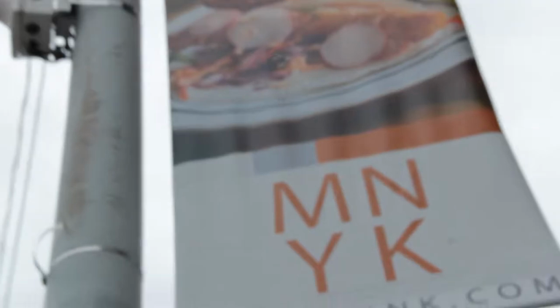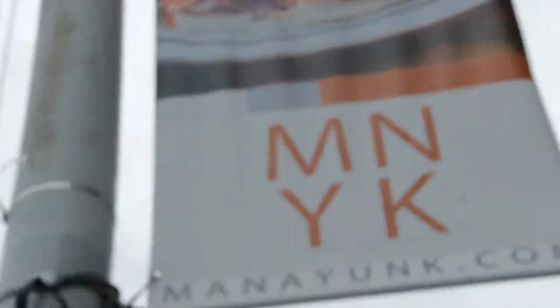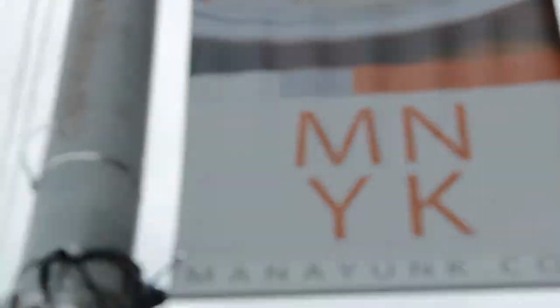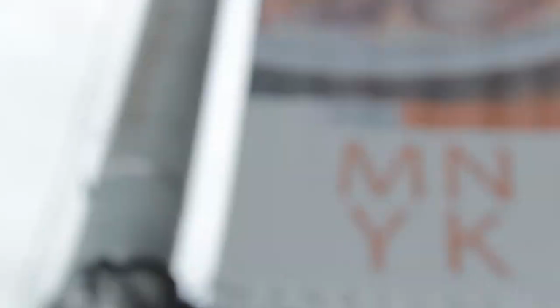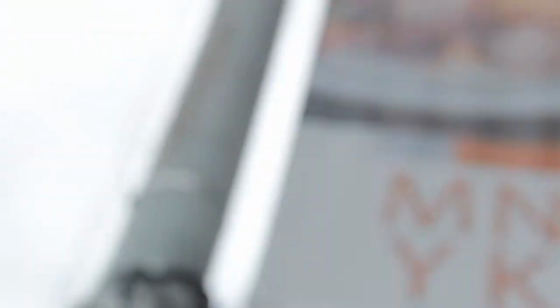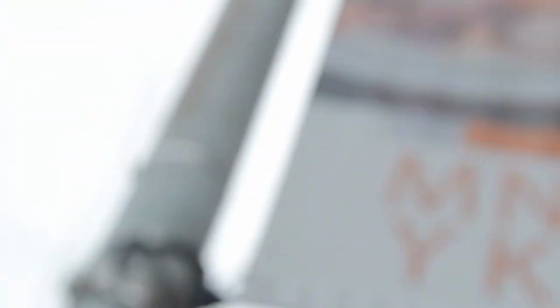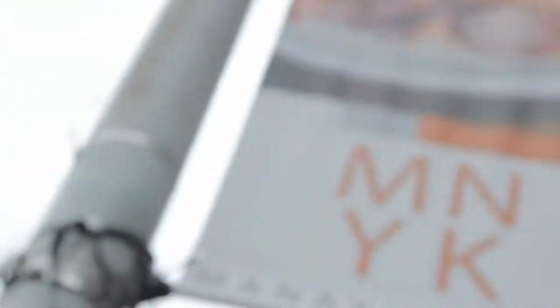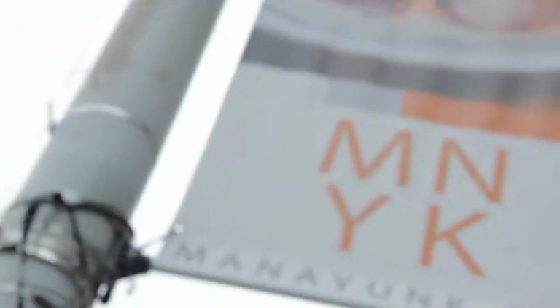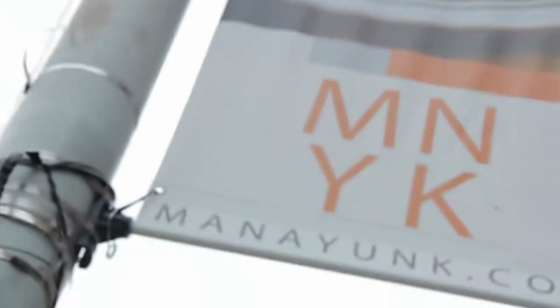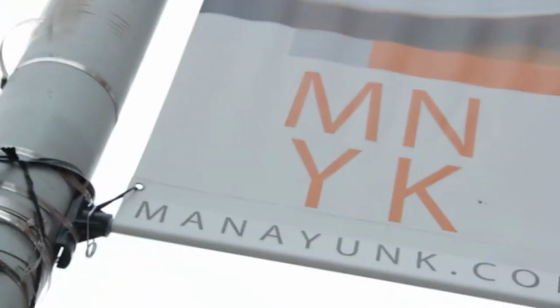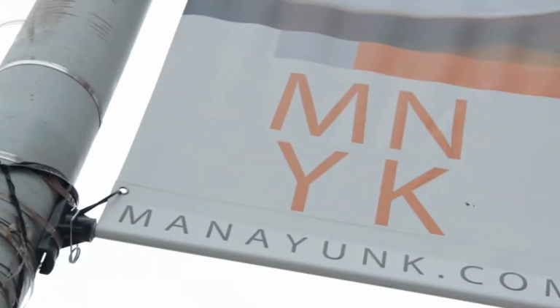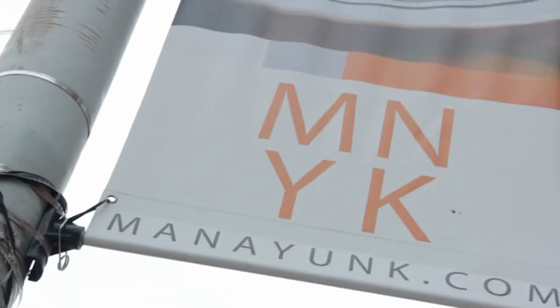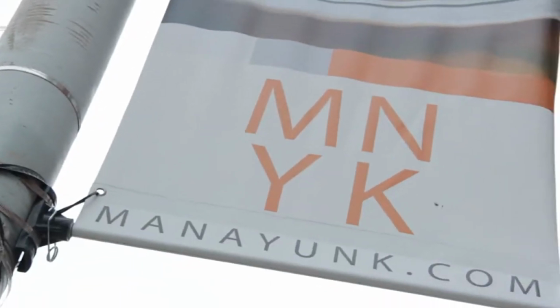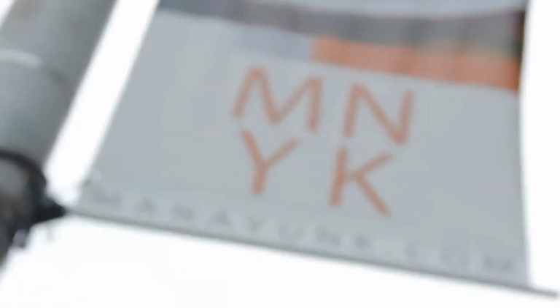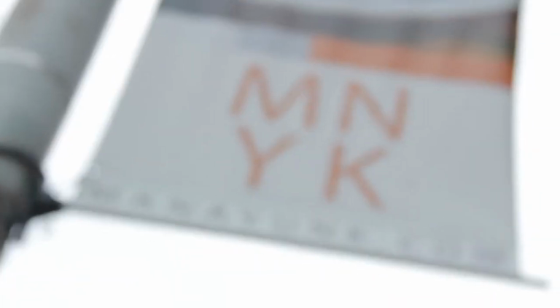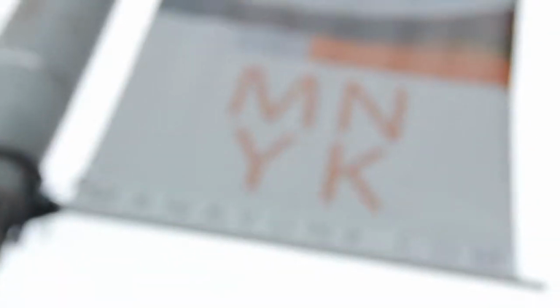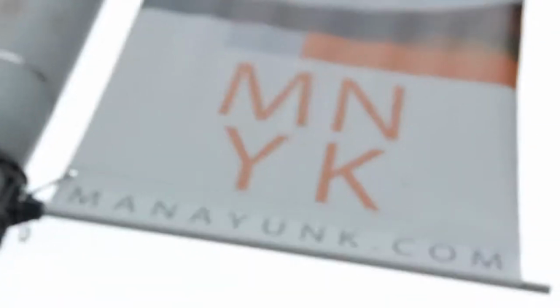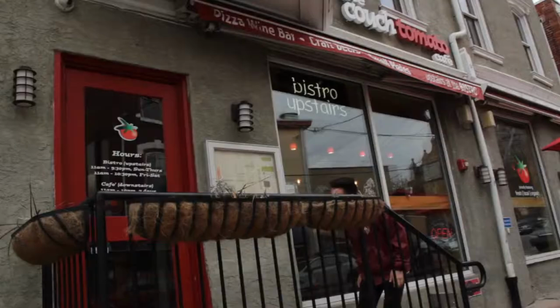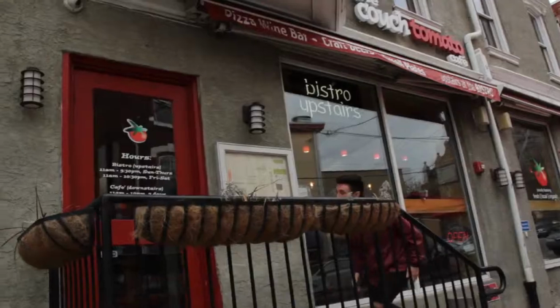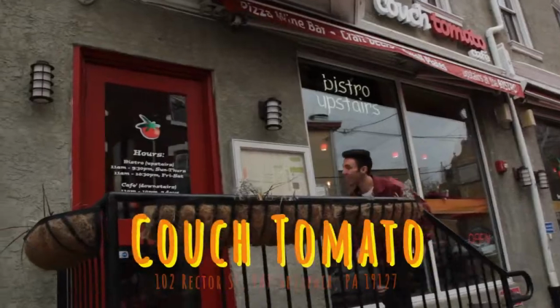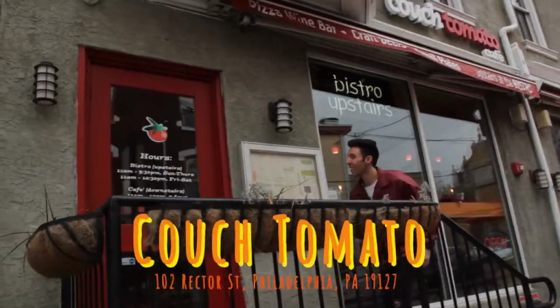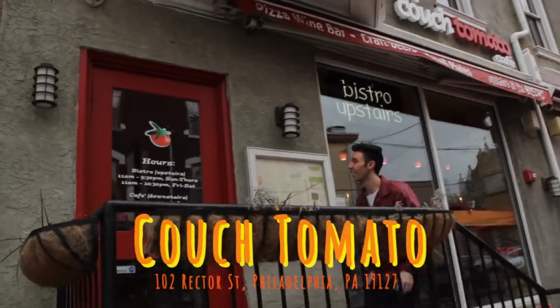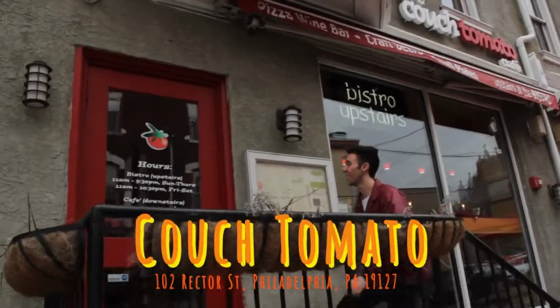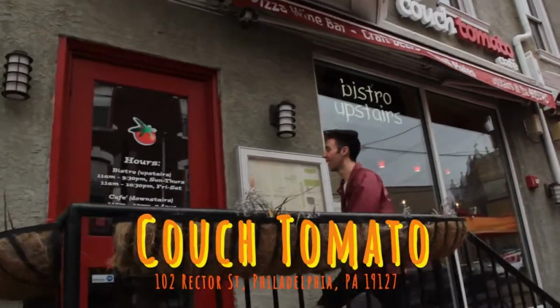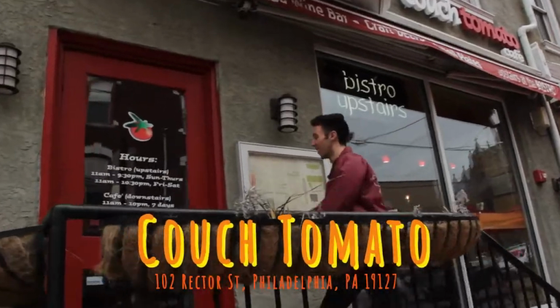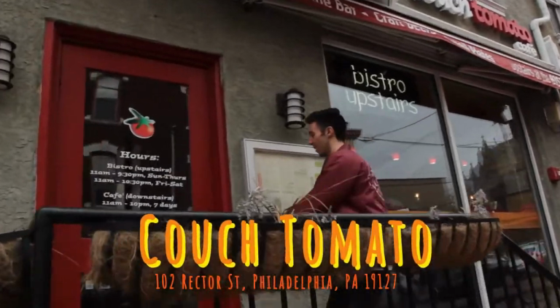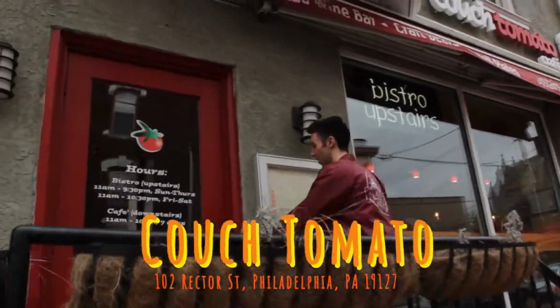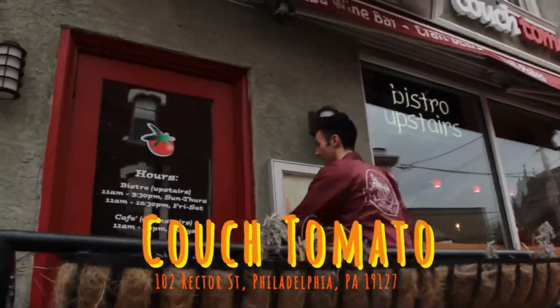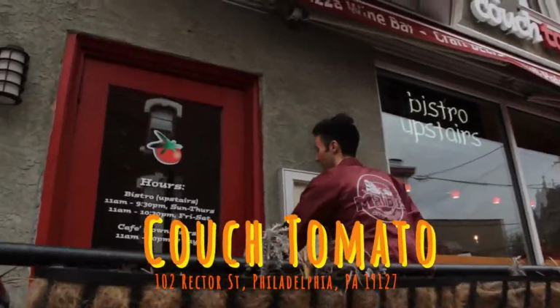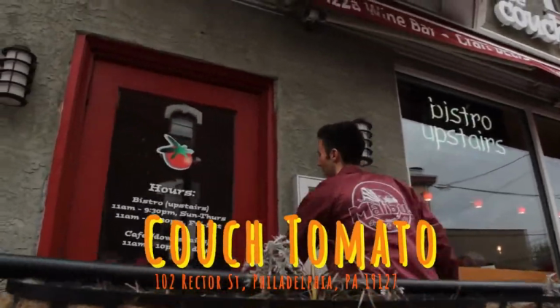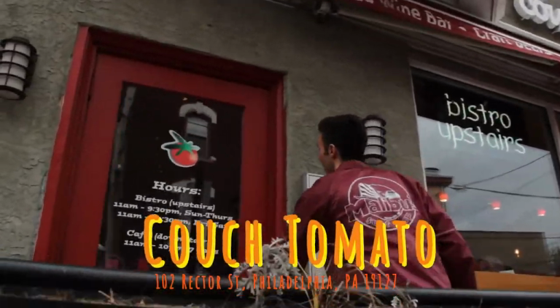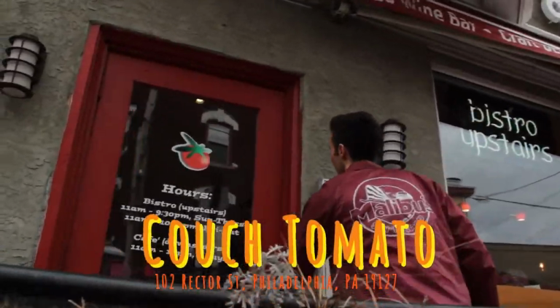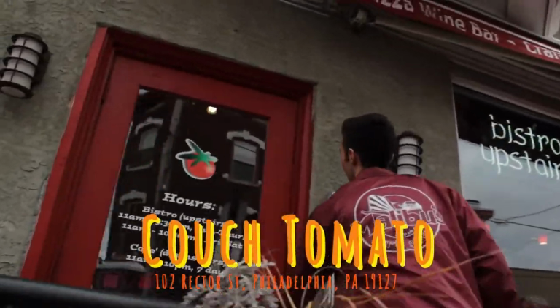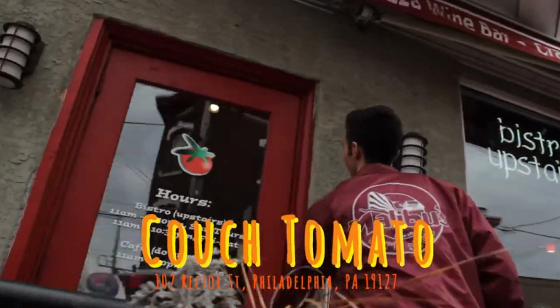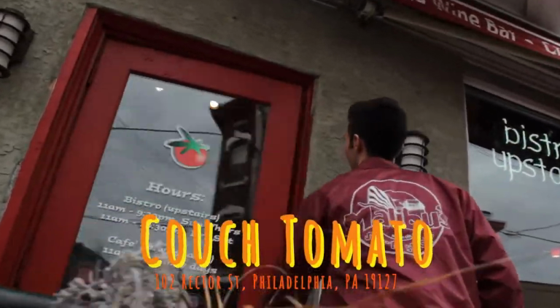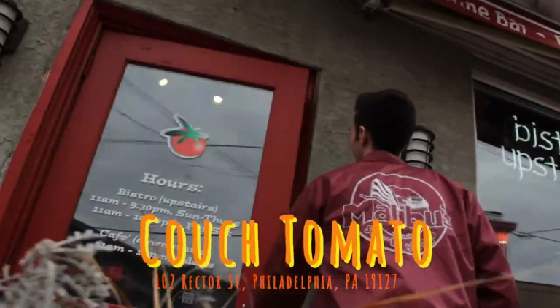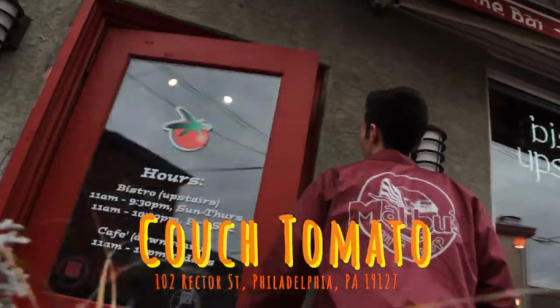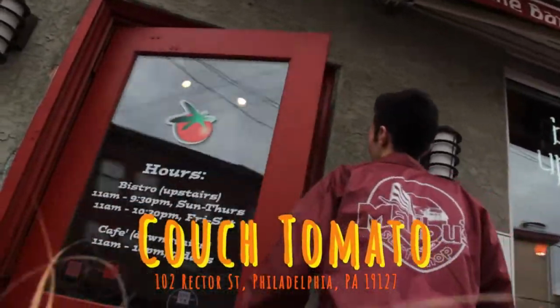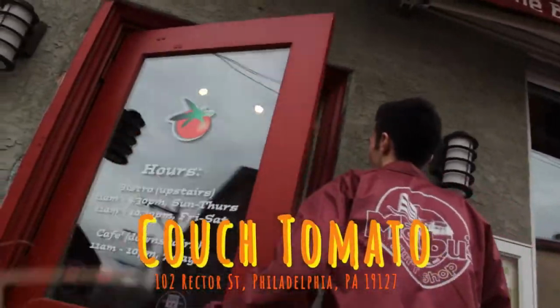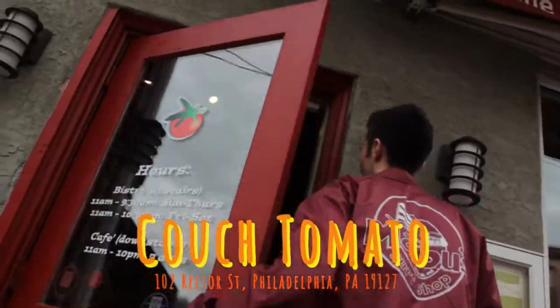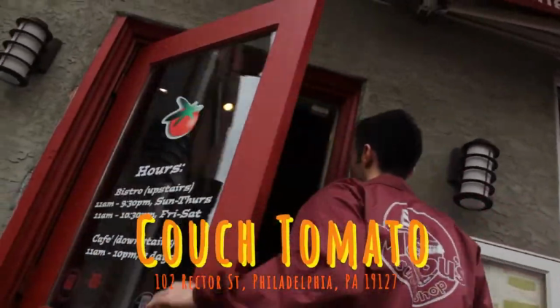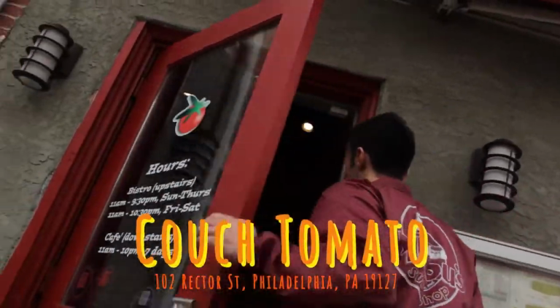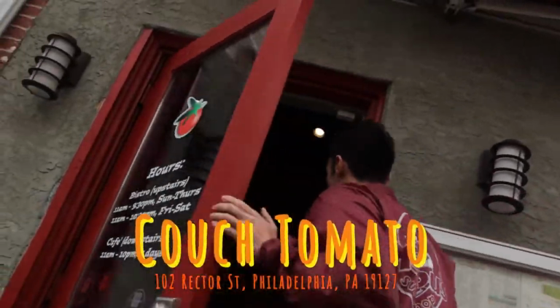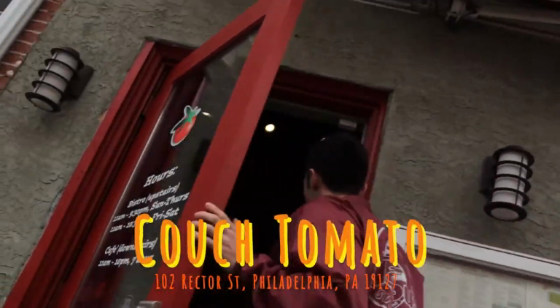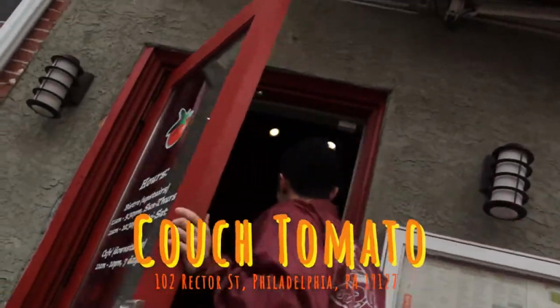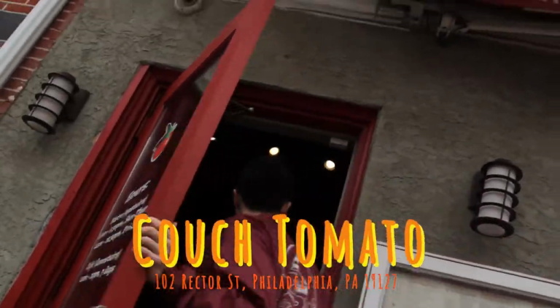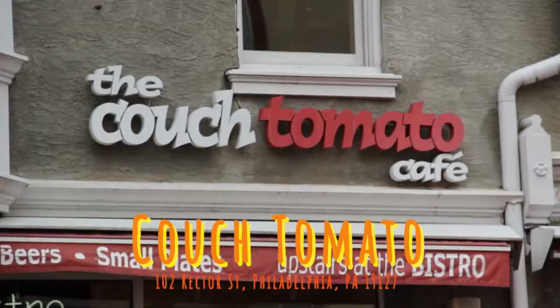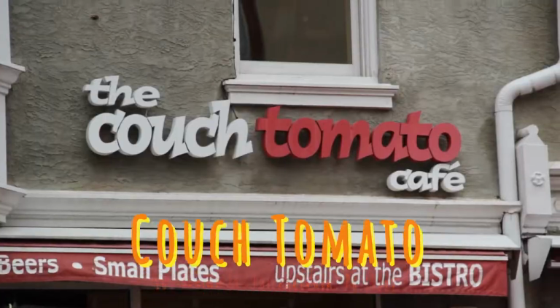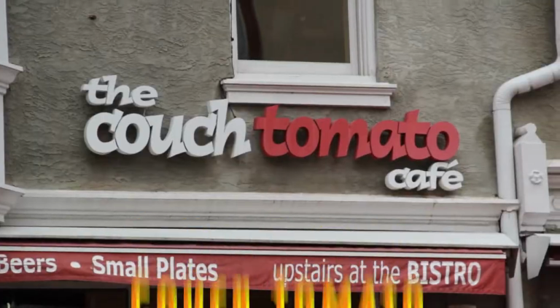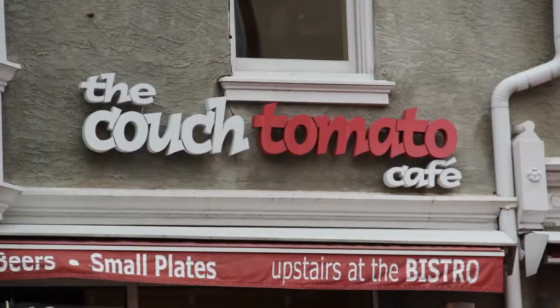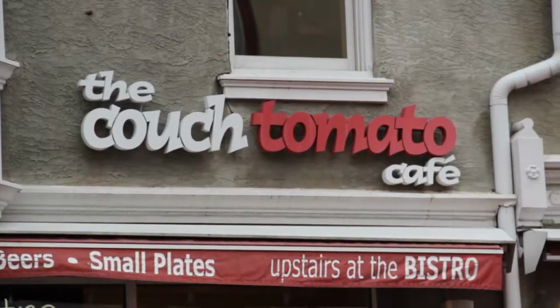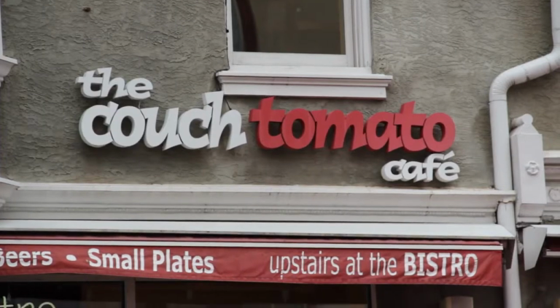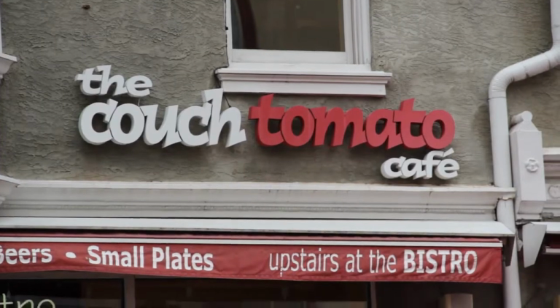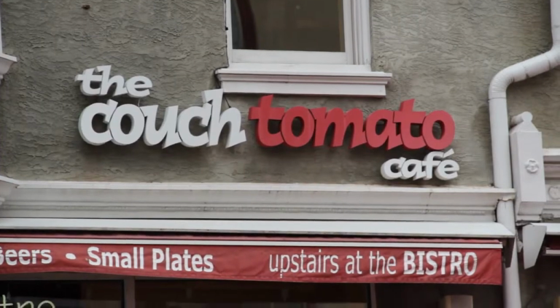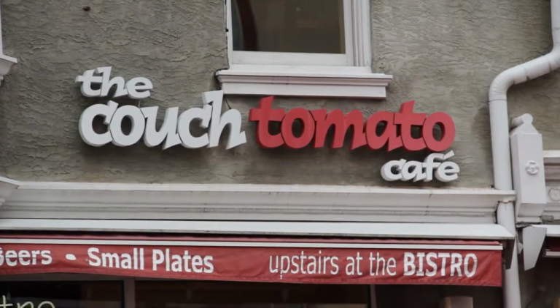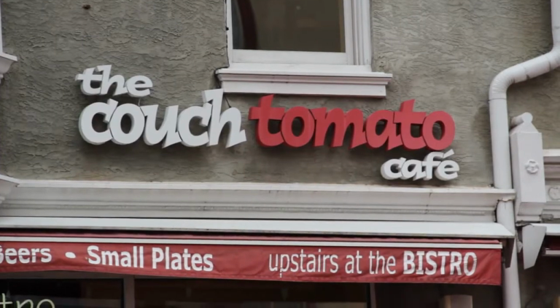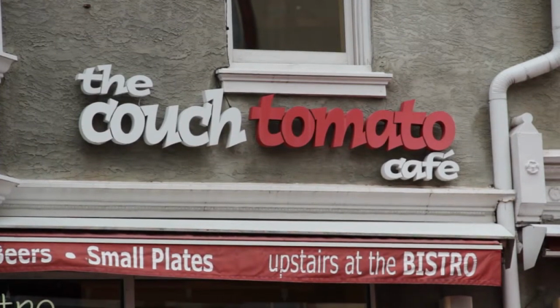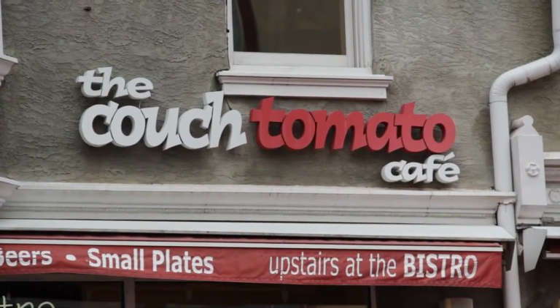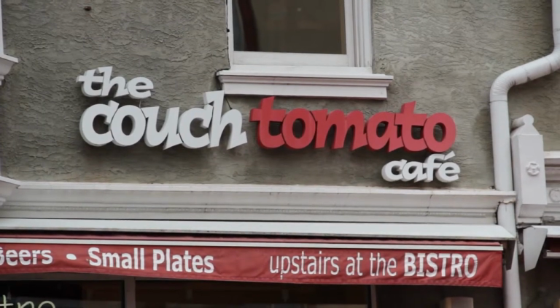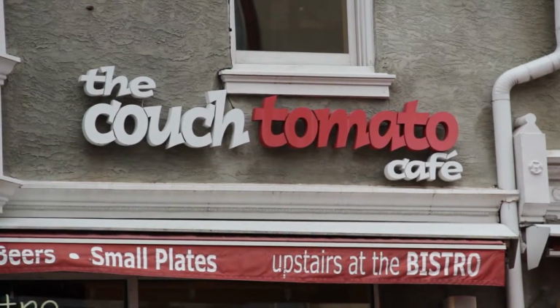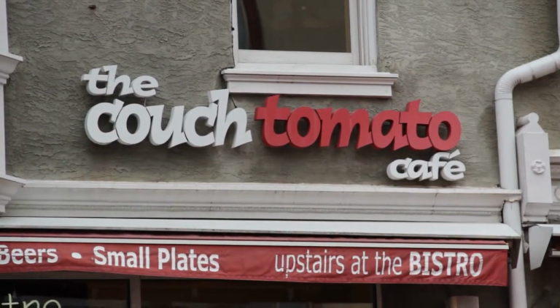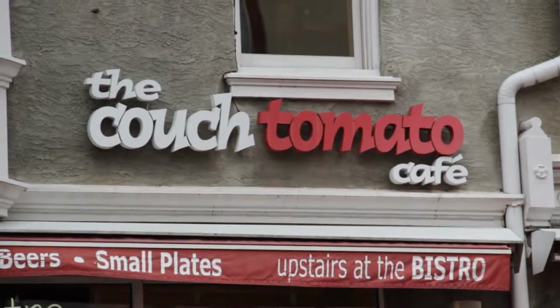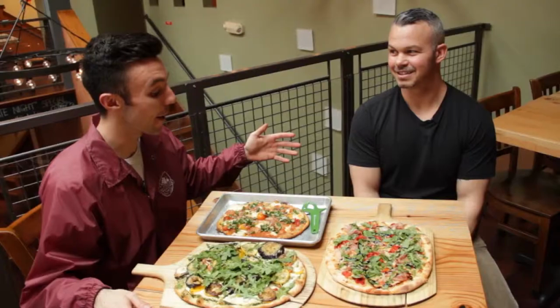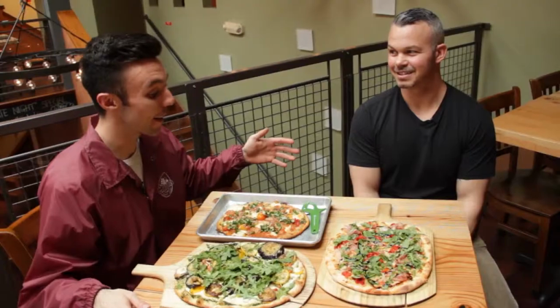Hey, what's up fam? I'm L.A. from 96.5 TDY here at the Couch Tomato right off Main Street in Manayunk with Mike.